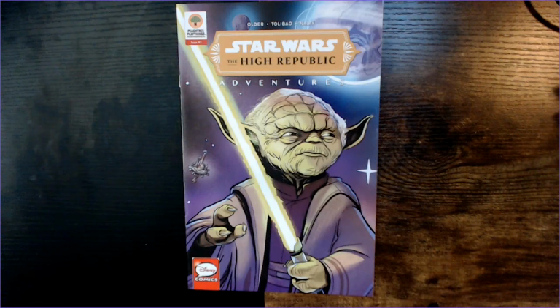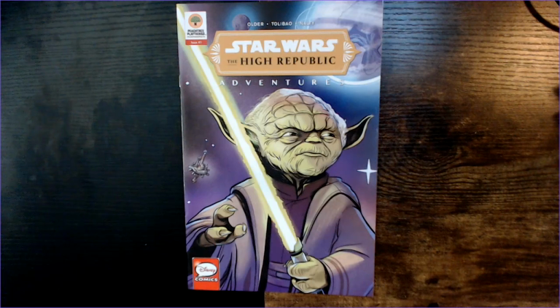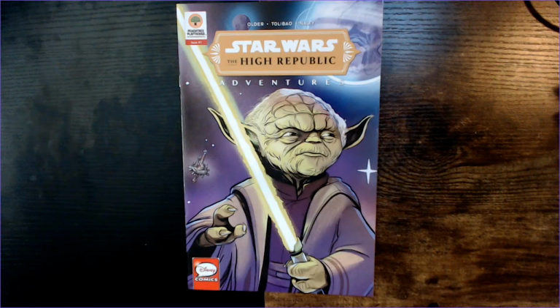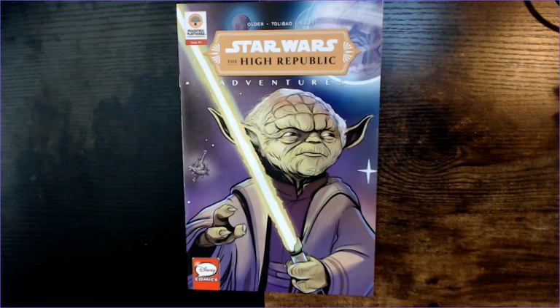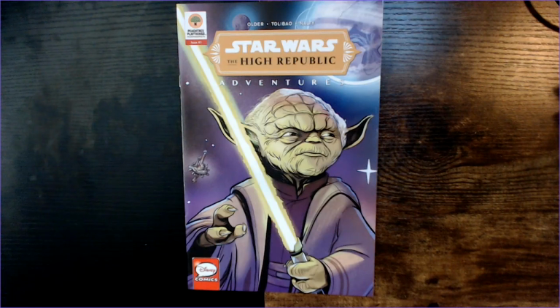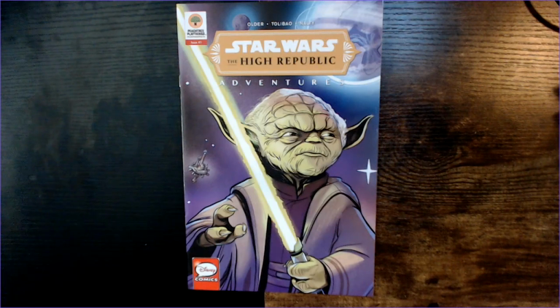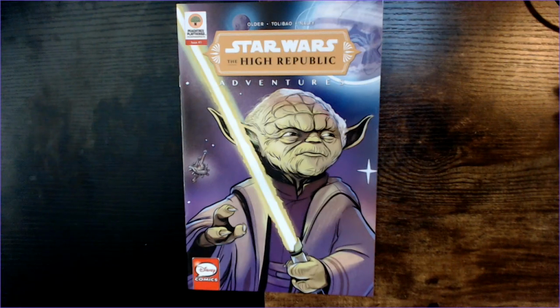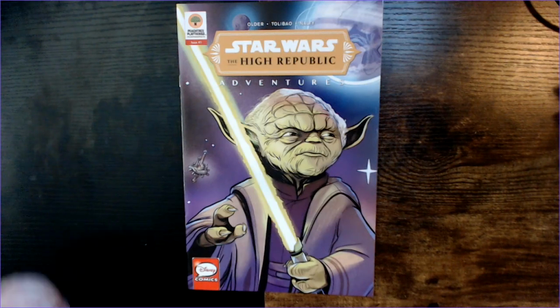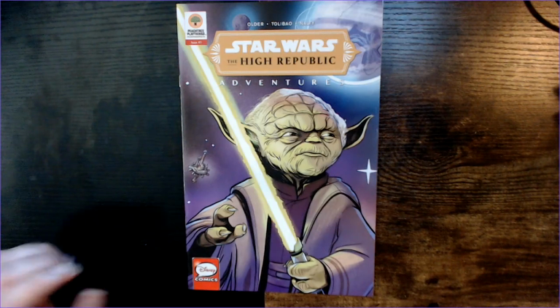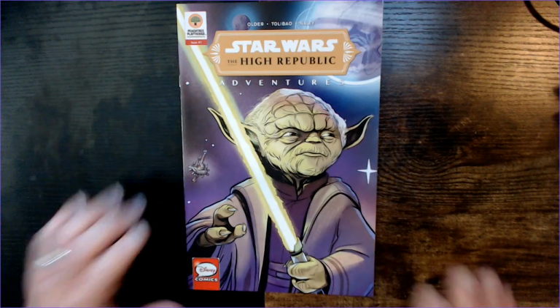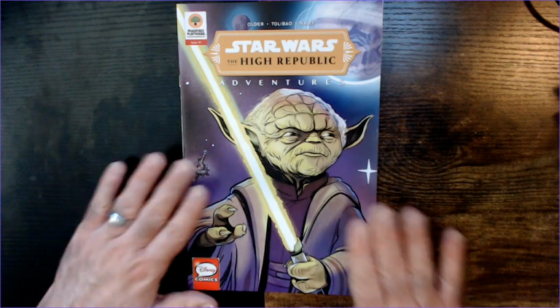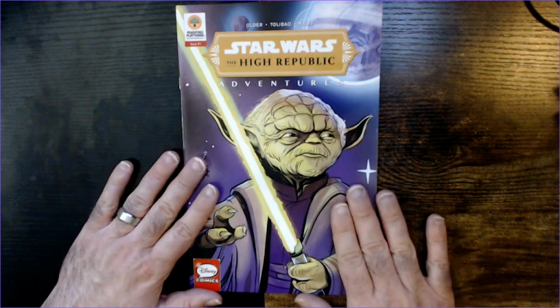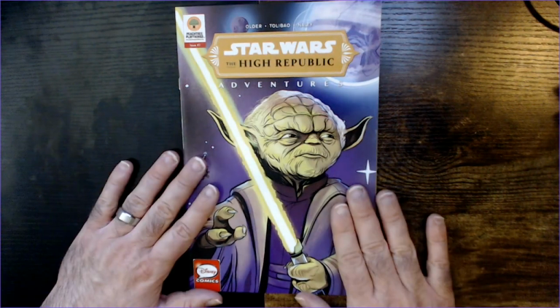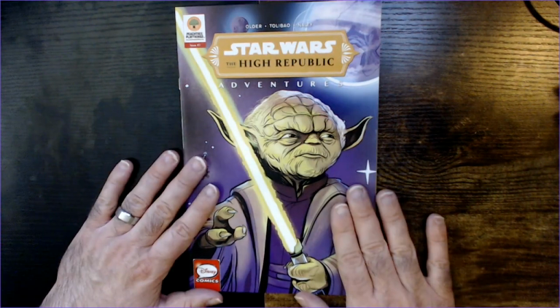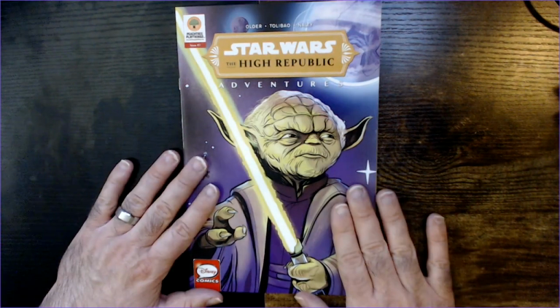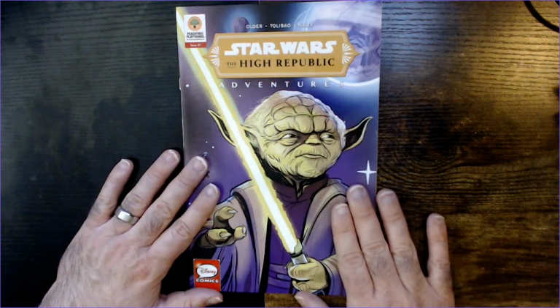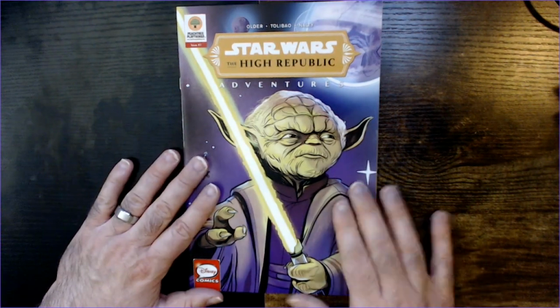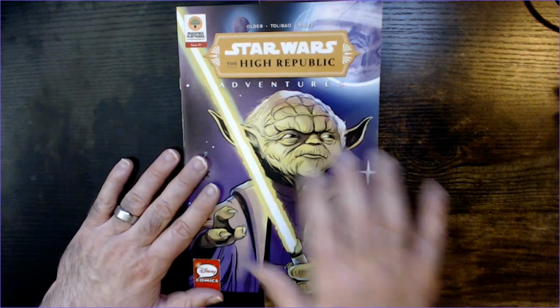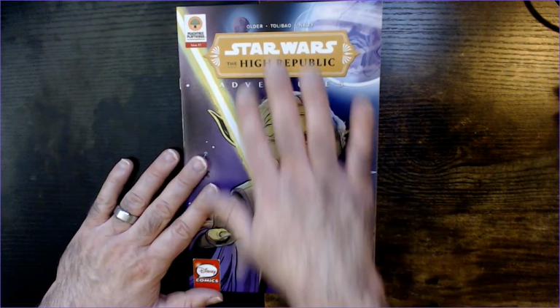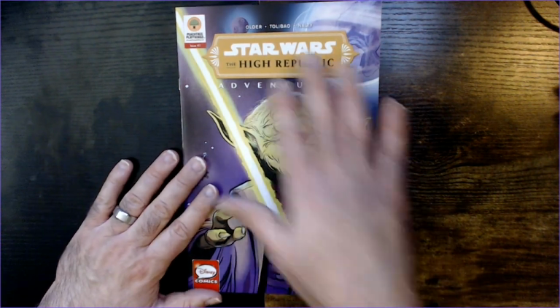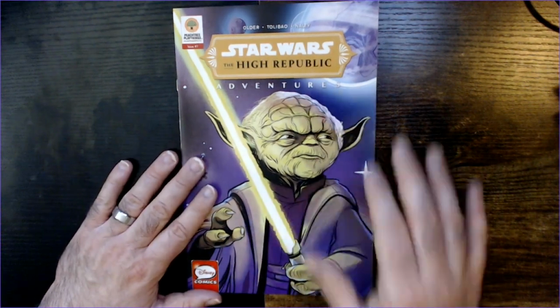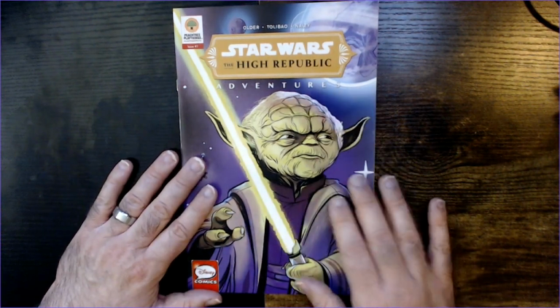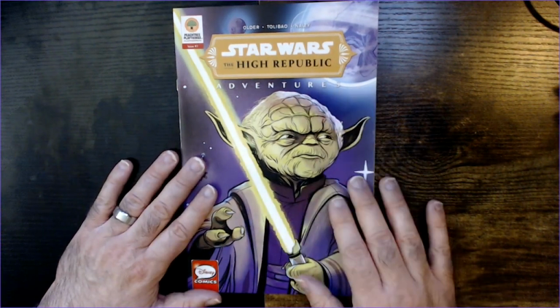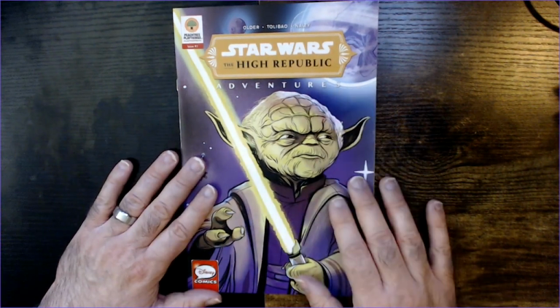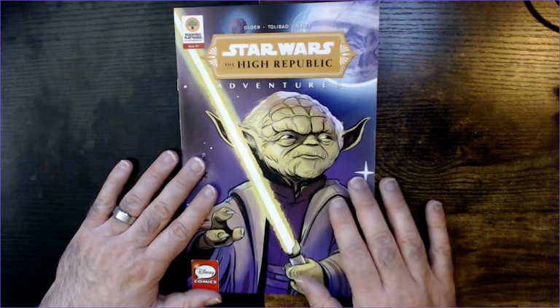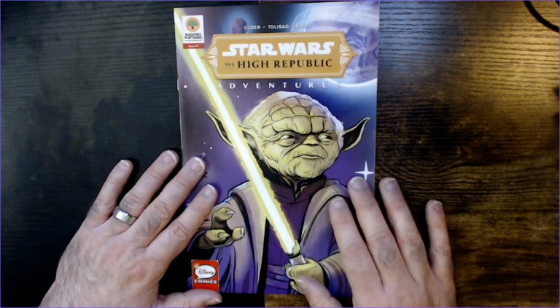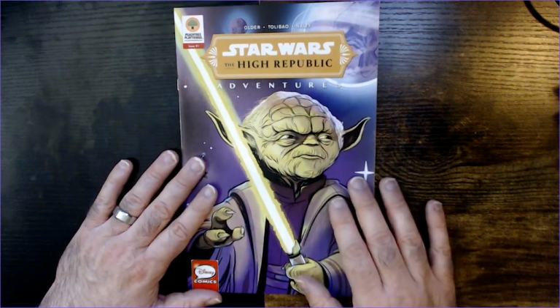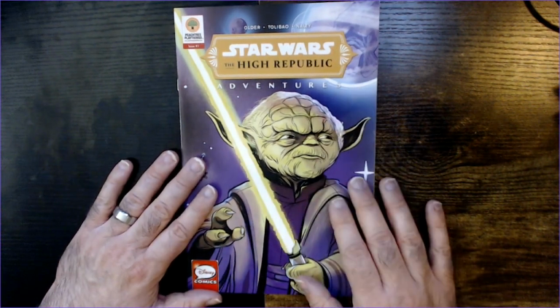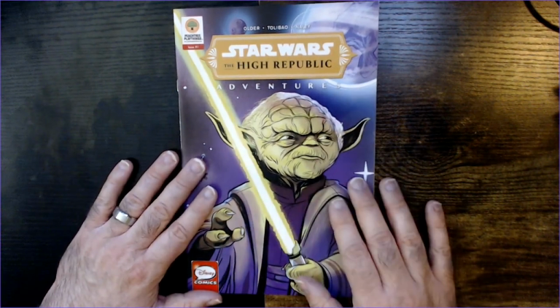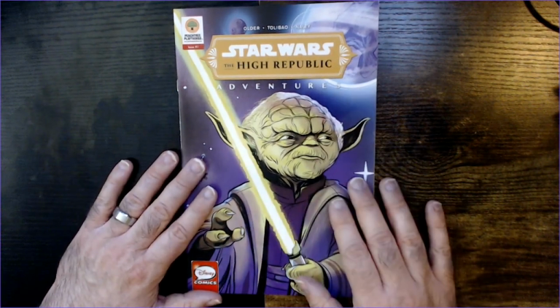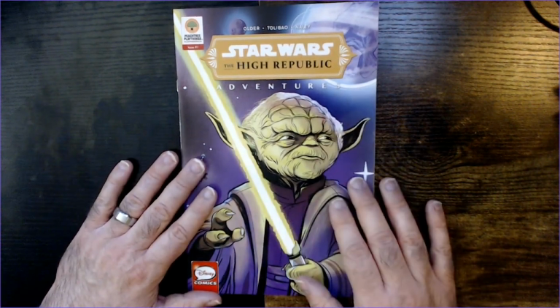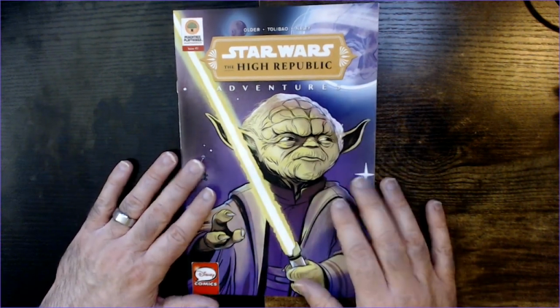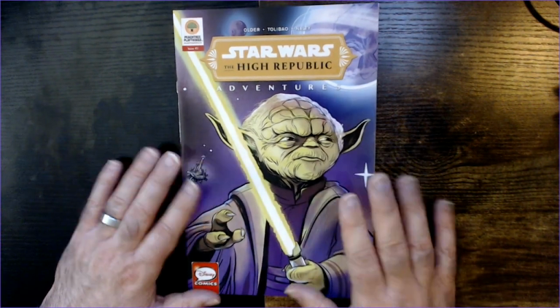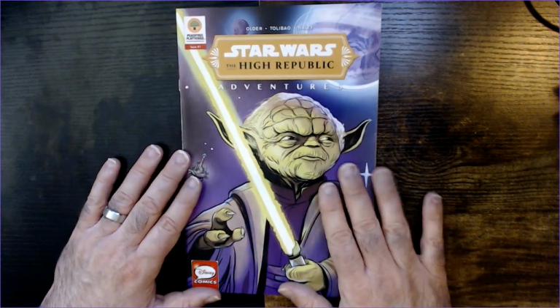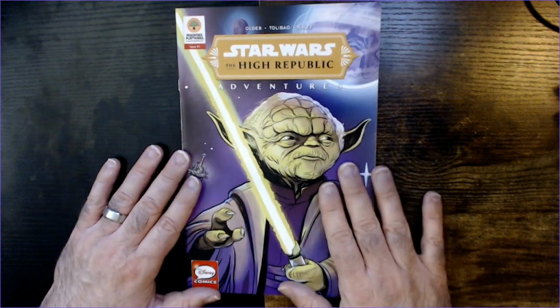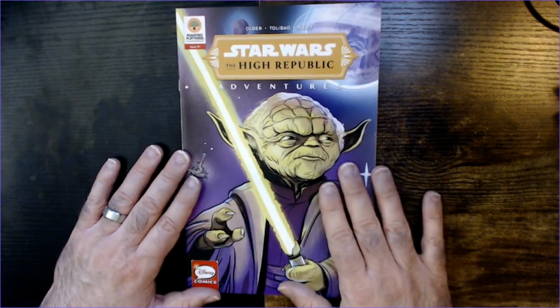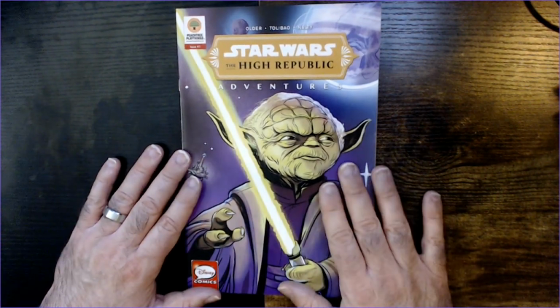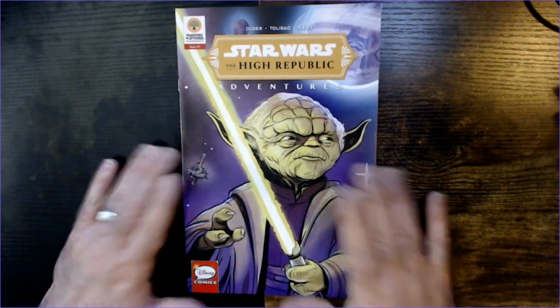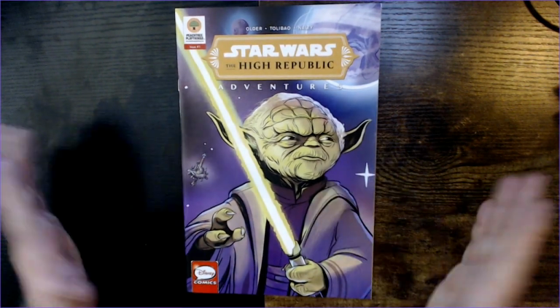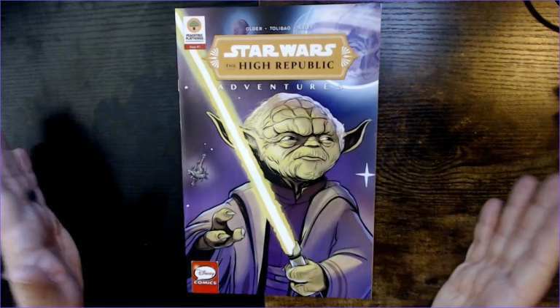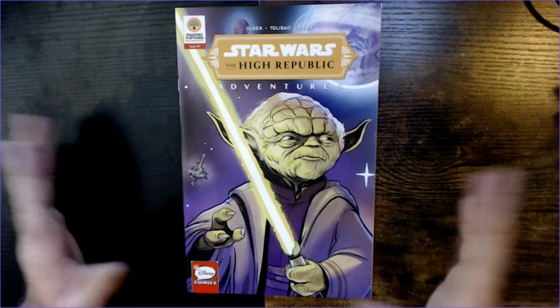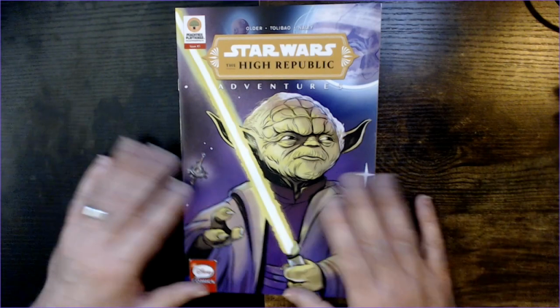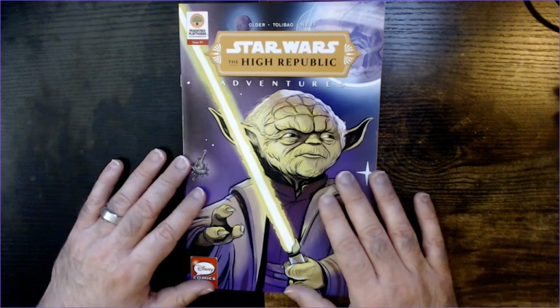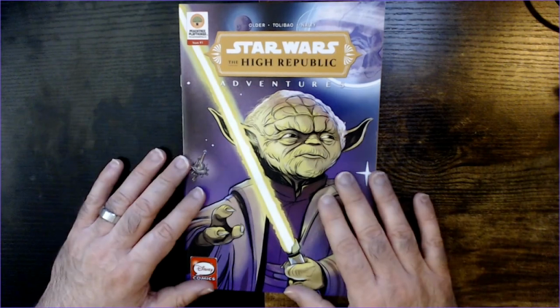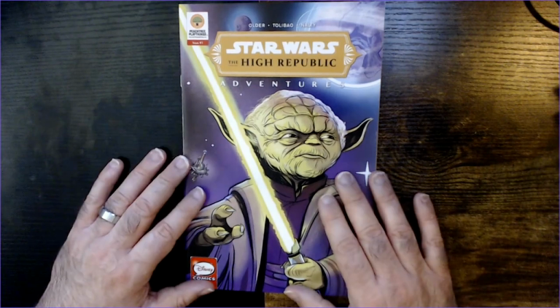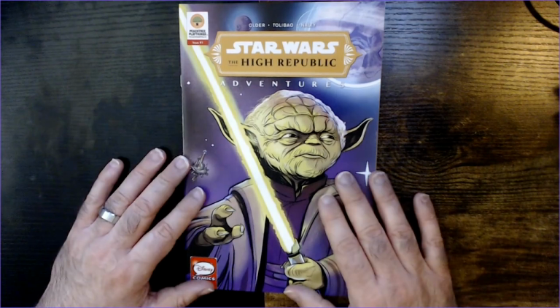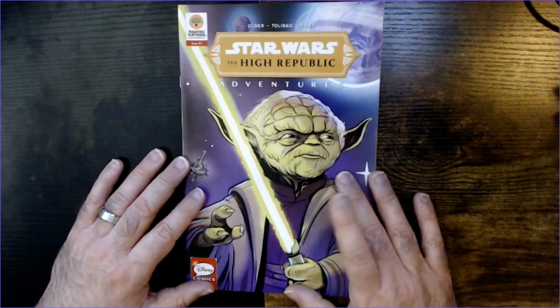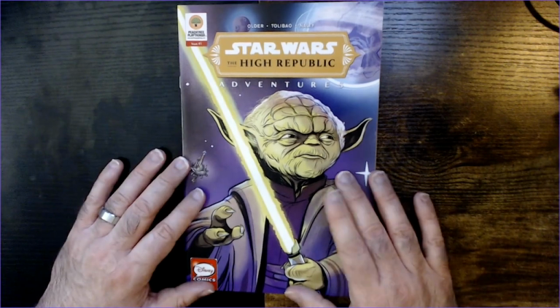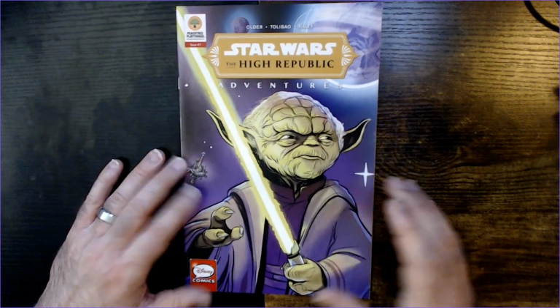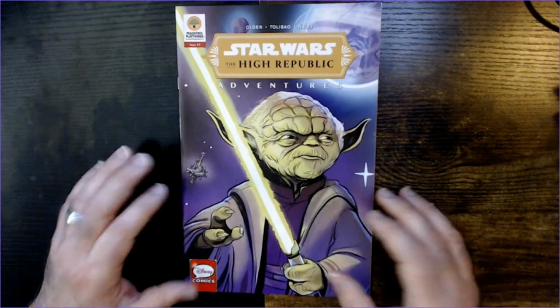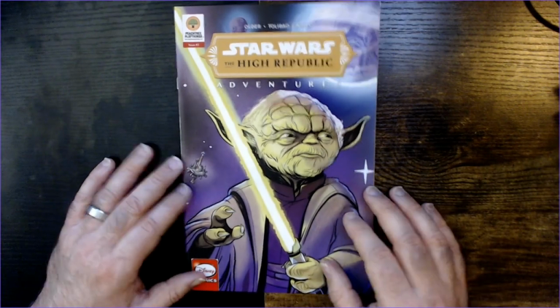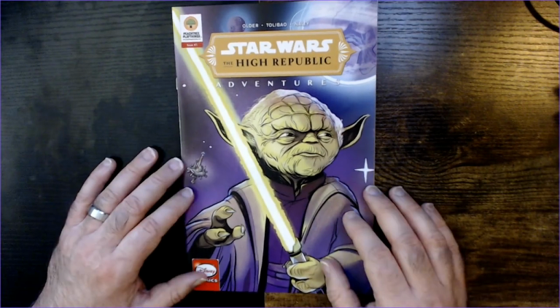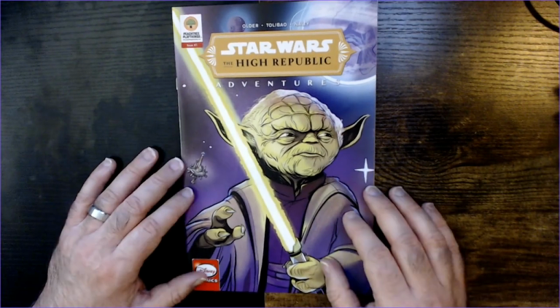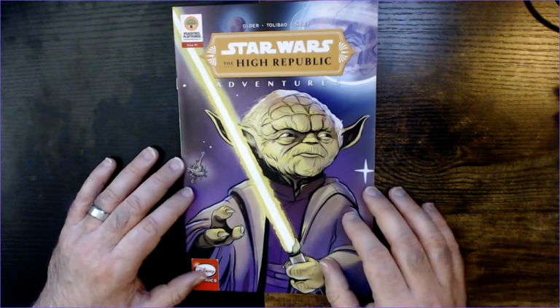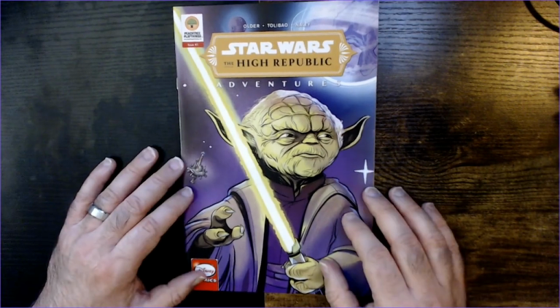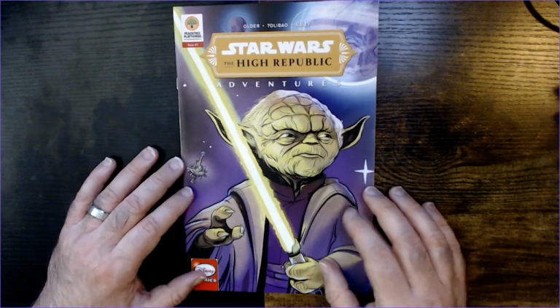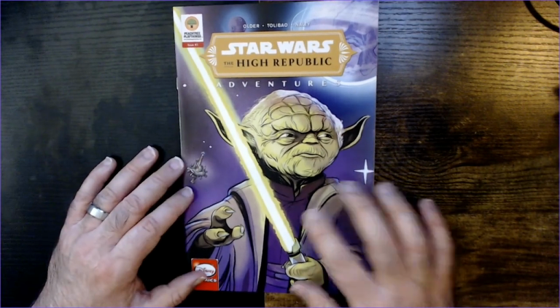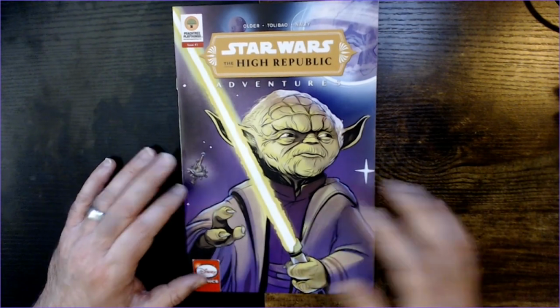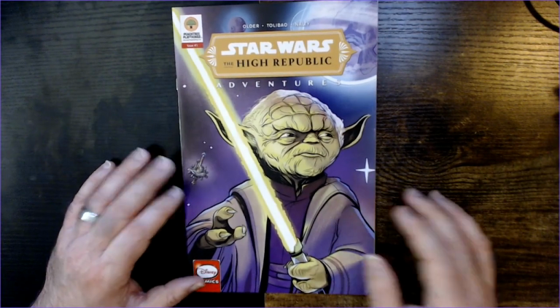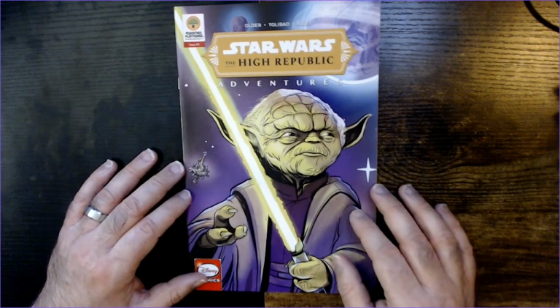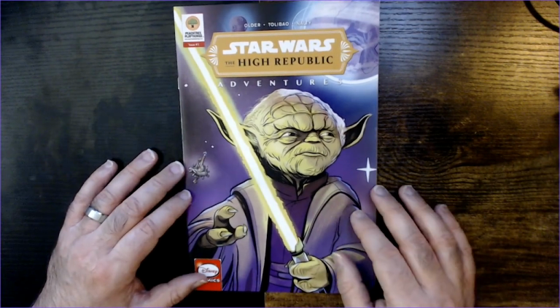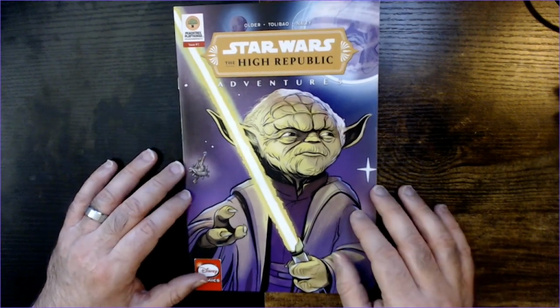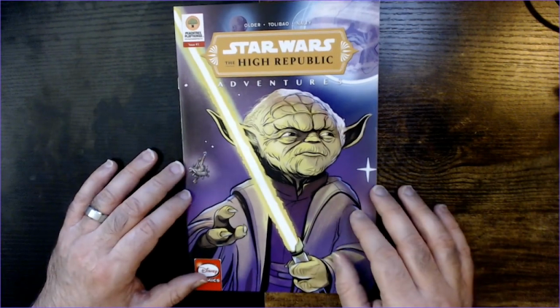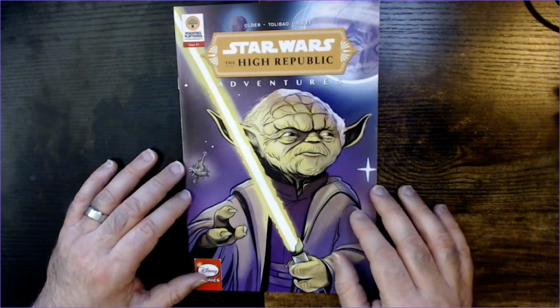Welcome back to Blur. We have Star Wars The High Republic Adventure comic book from the Dollar Tree. That's Yoda on the cover with a green lightsaber.